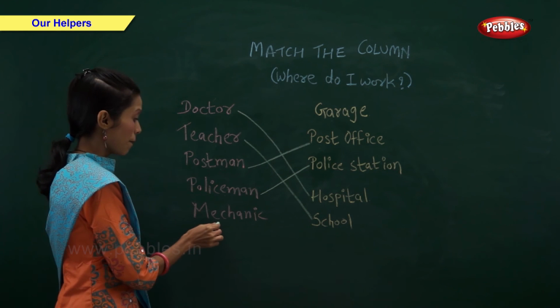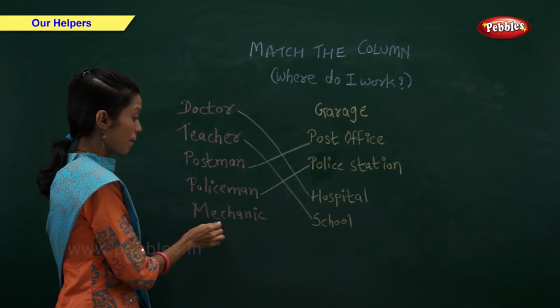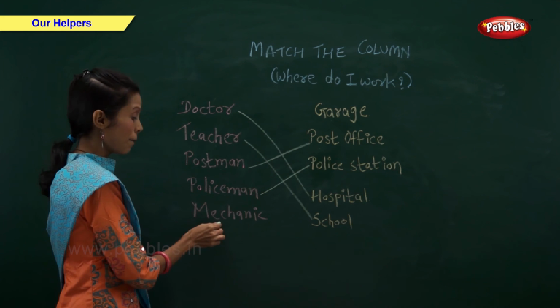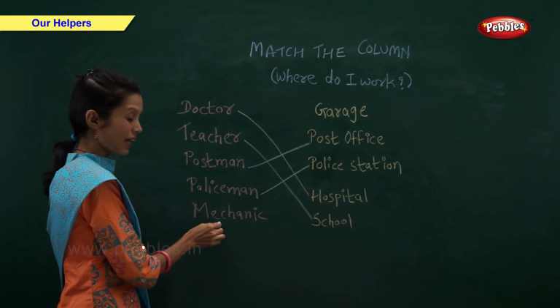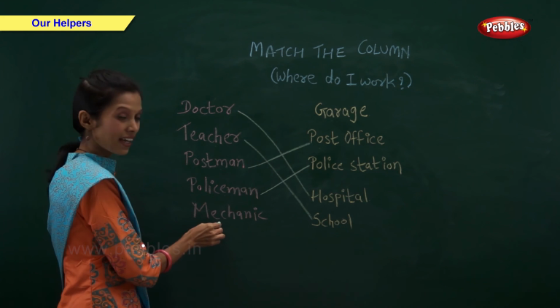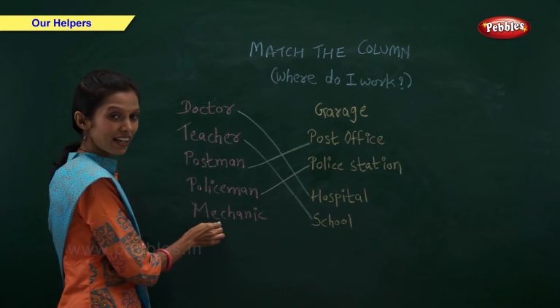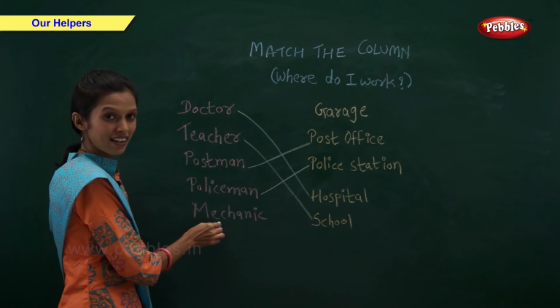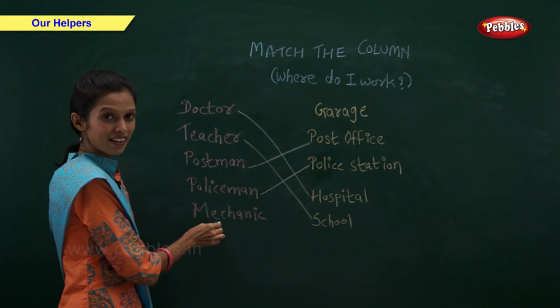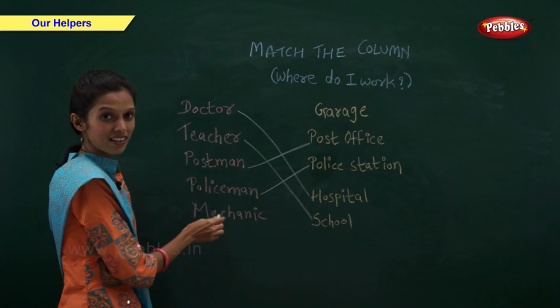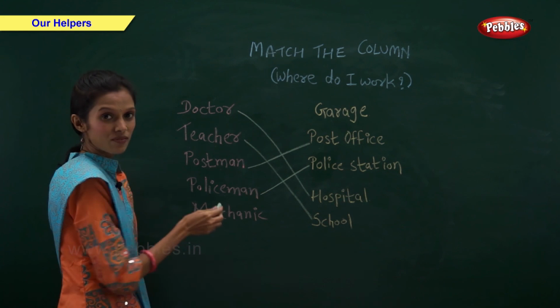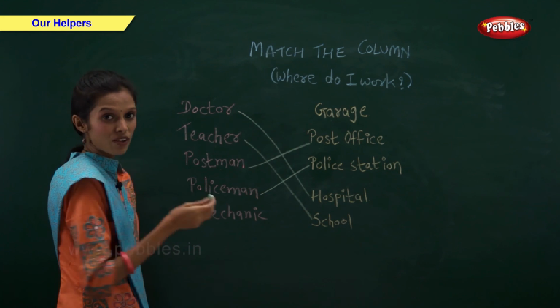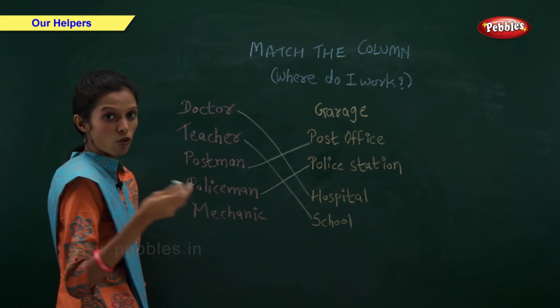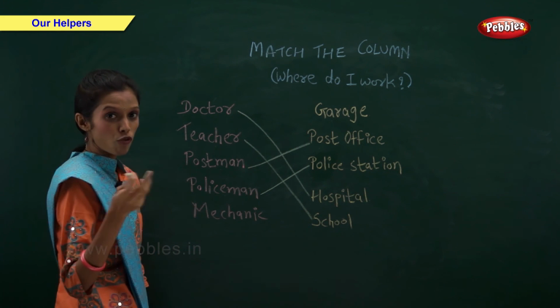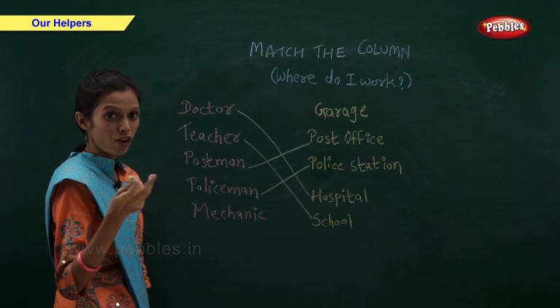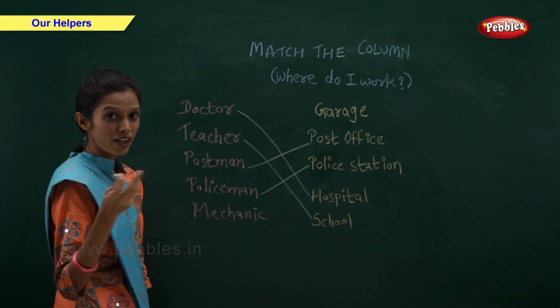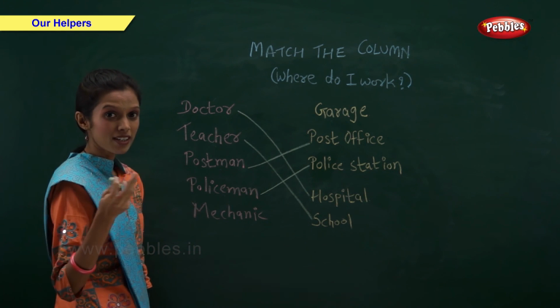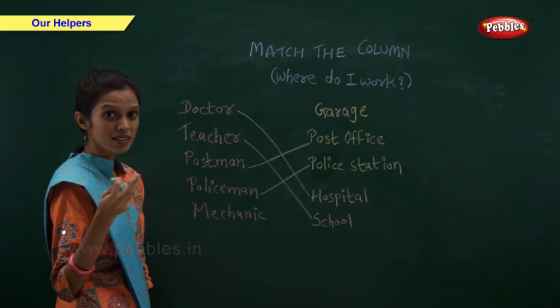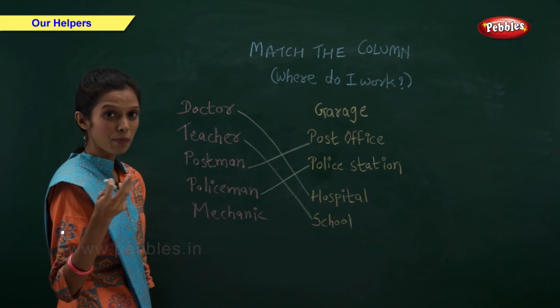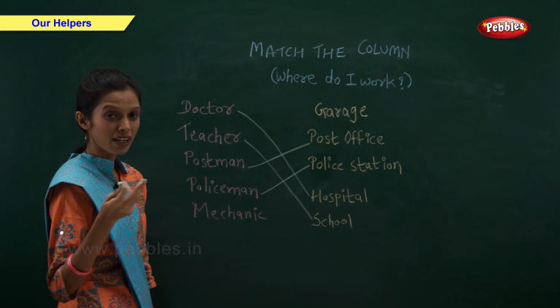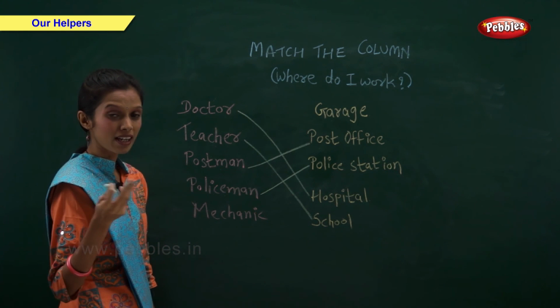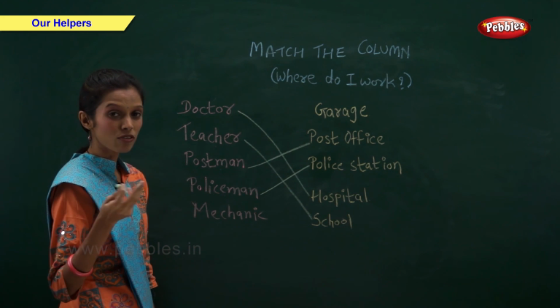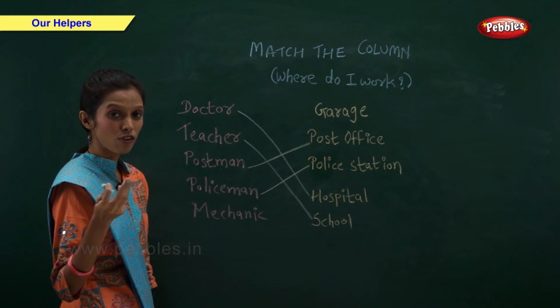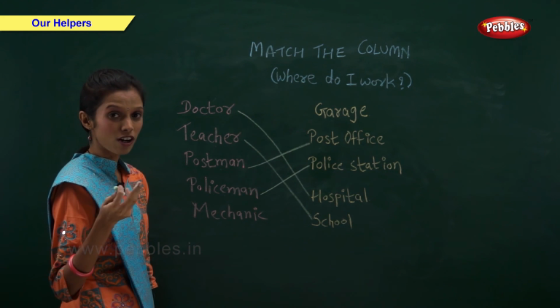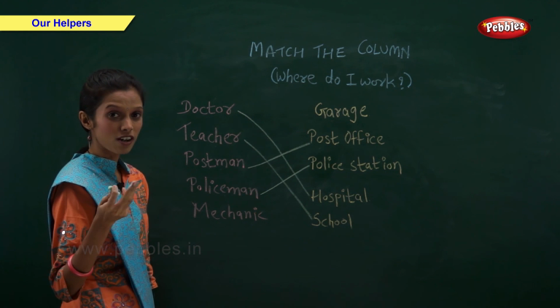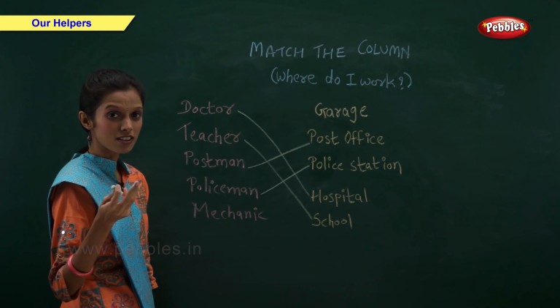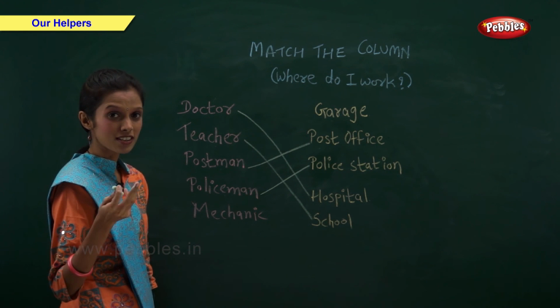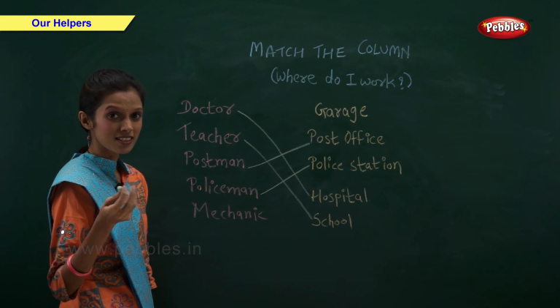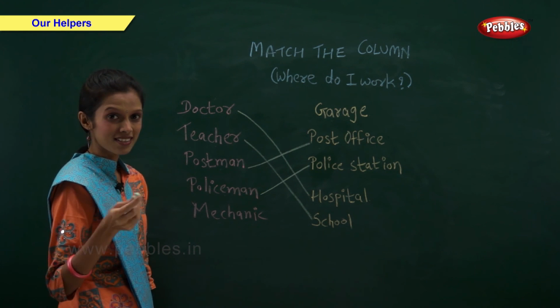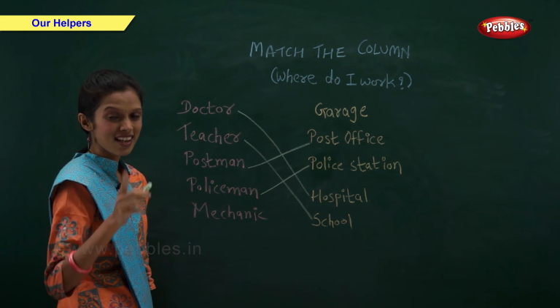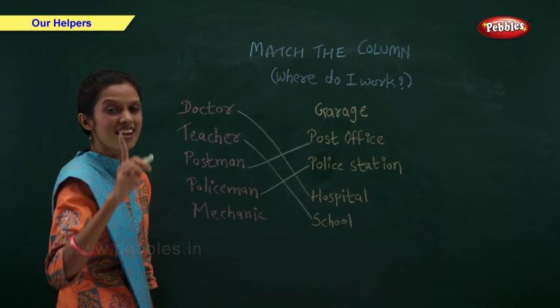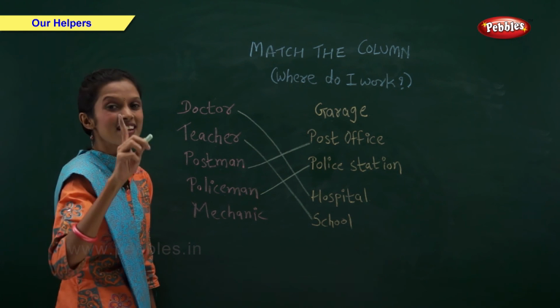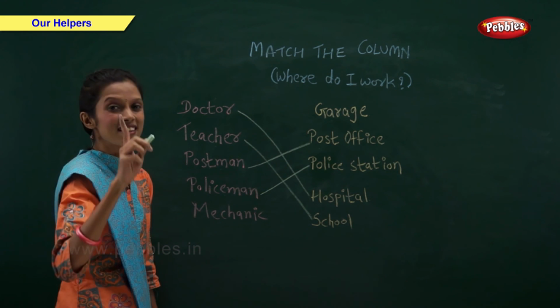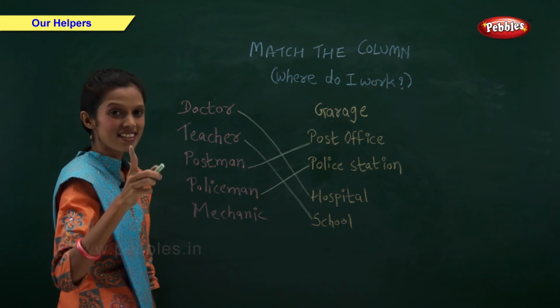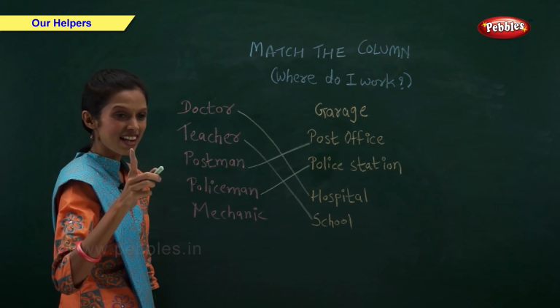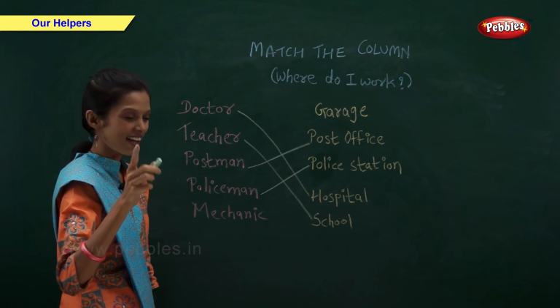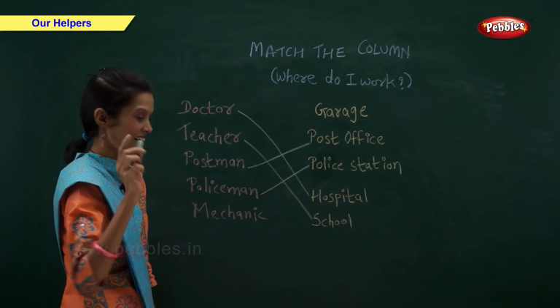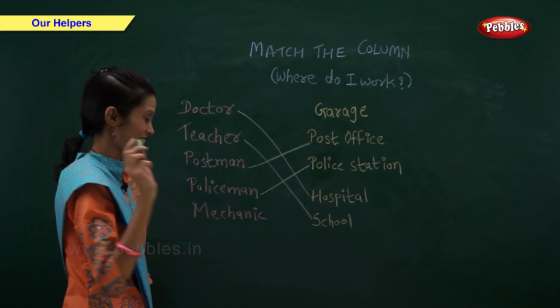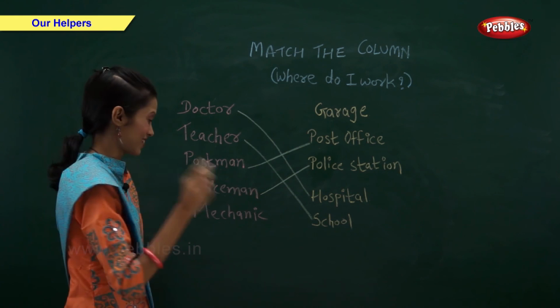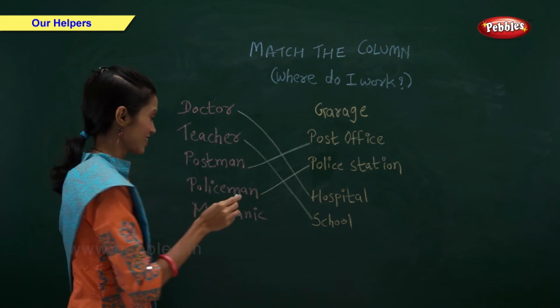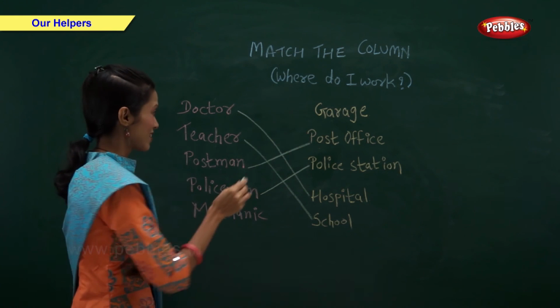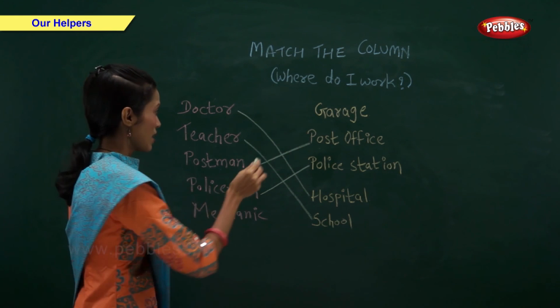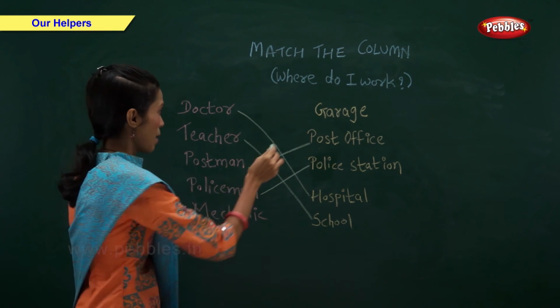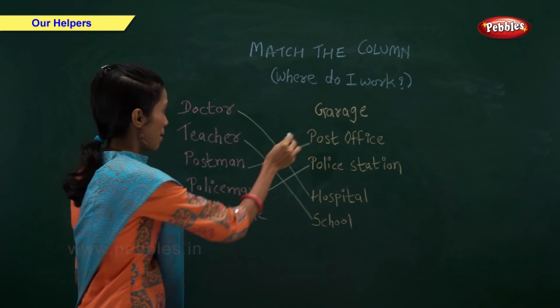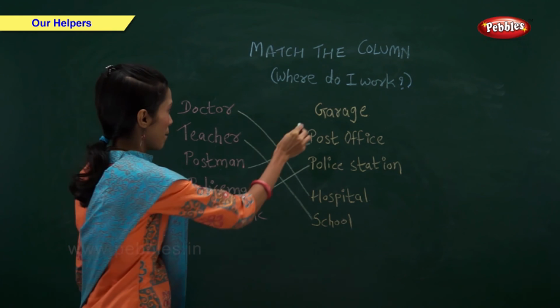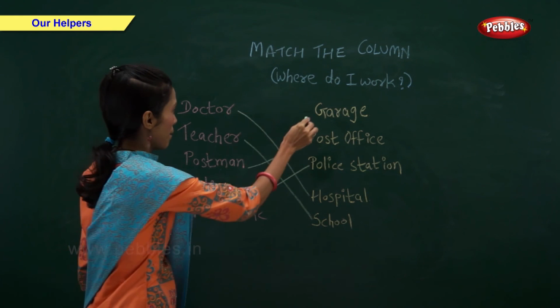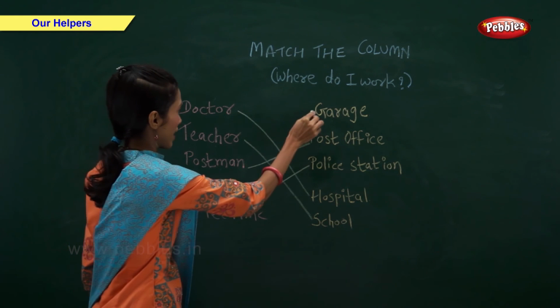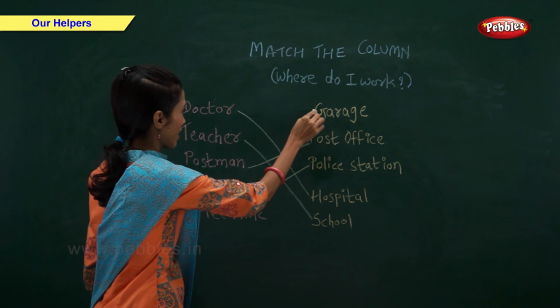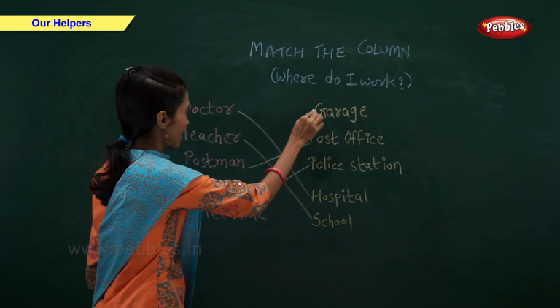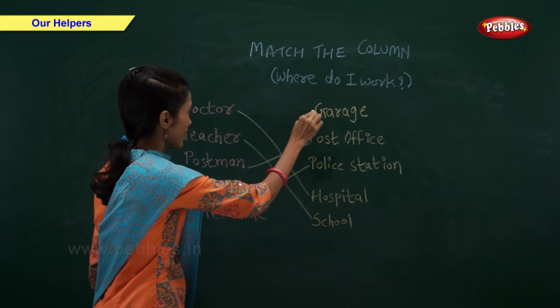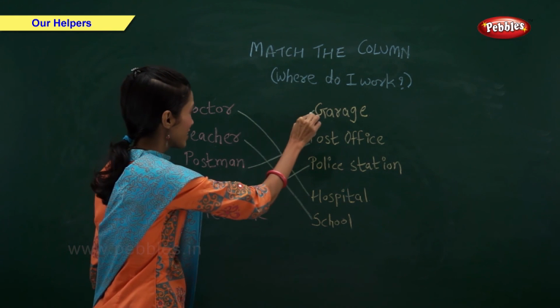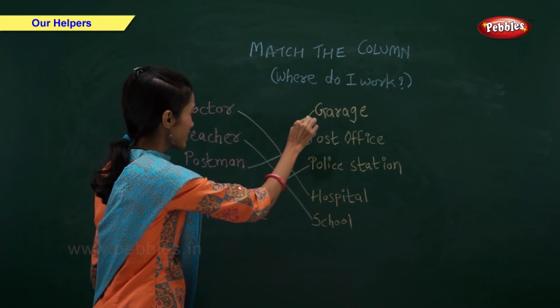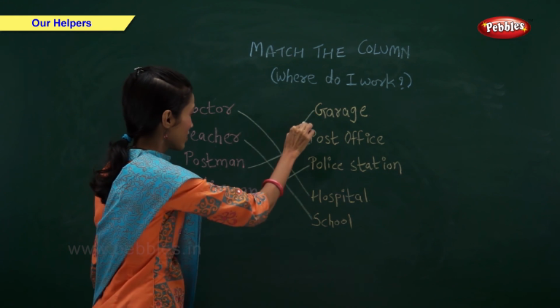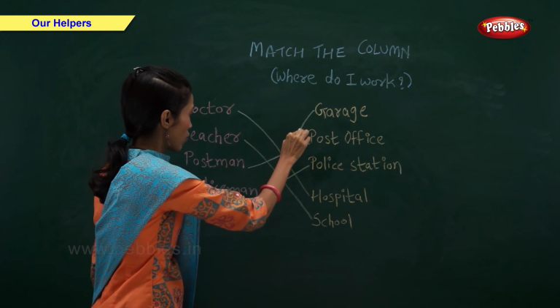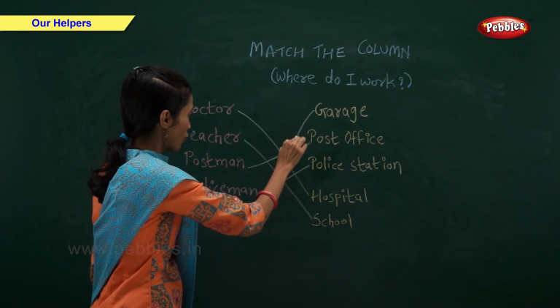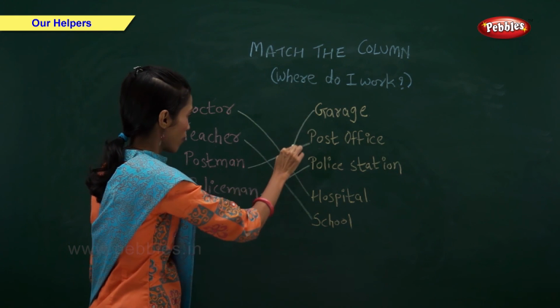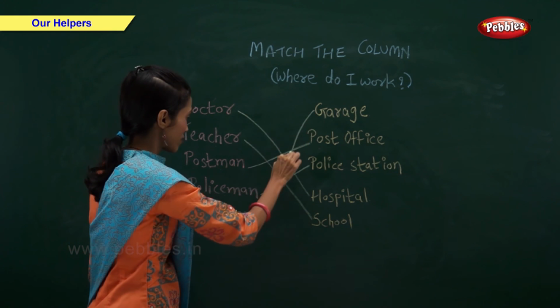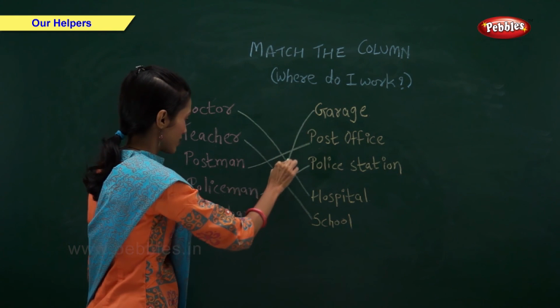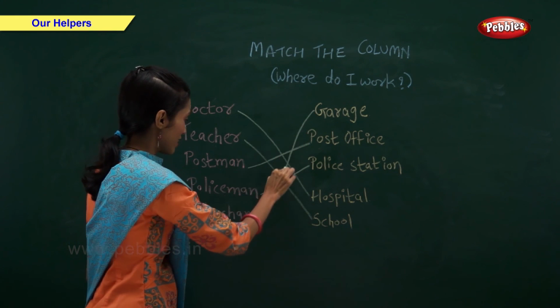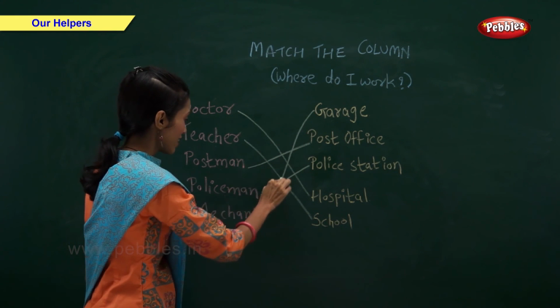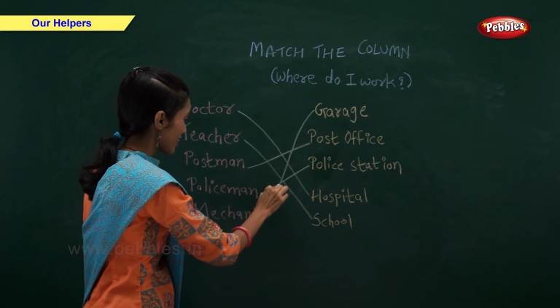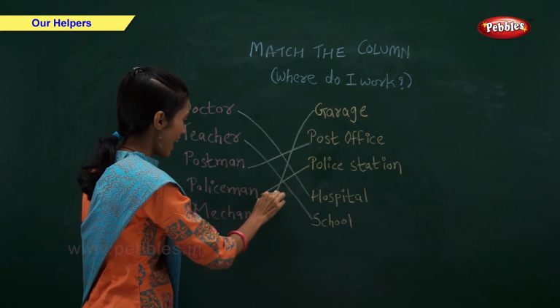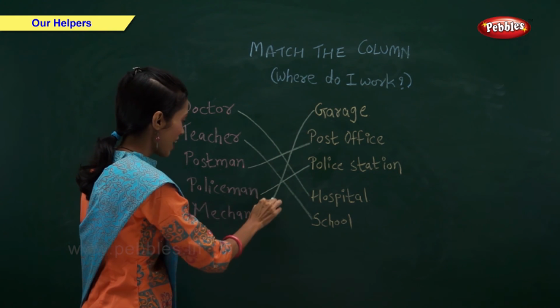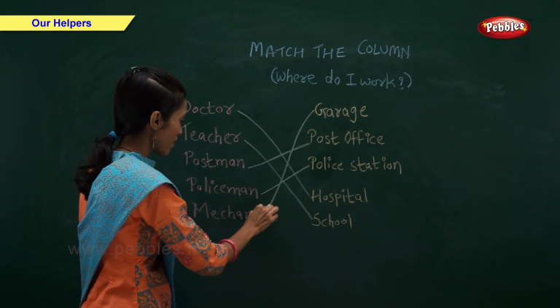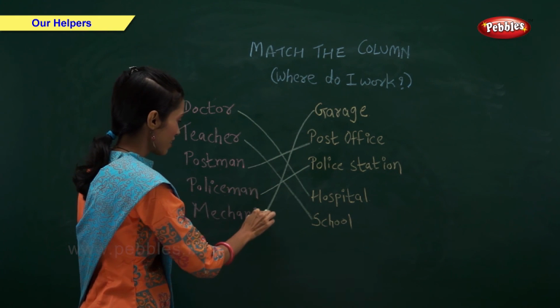Mechanic. Where does a mechanic work? Mechanic works in a garage.